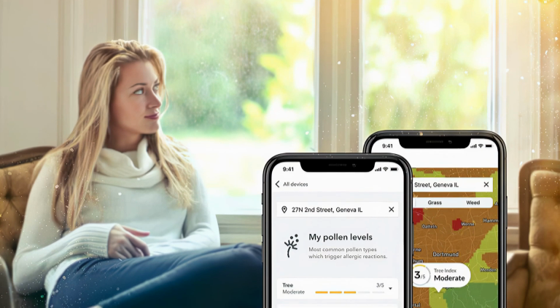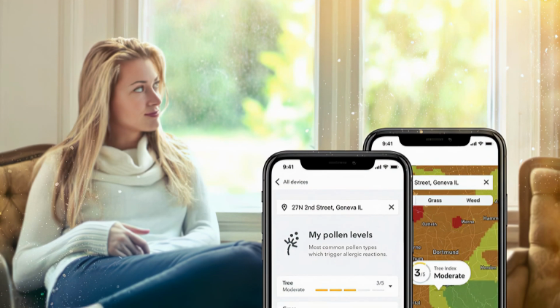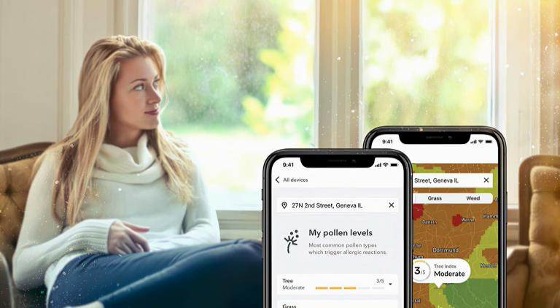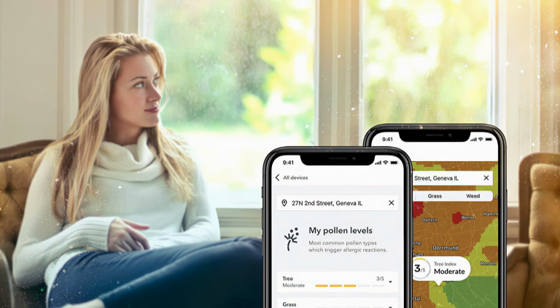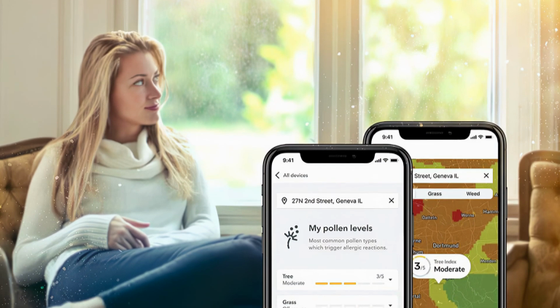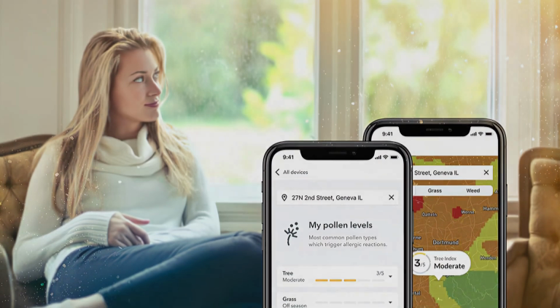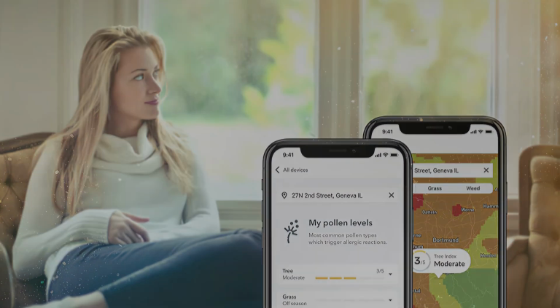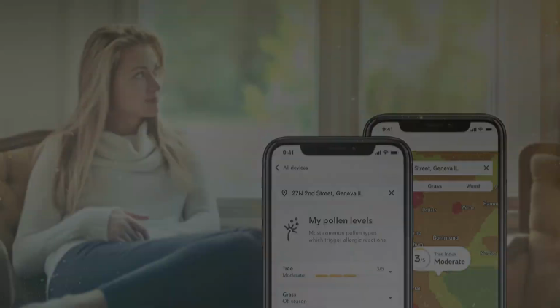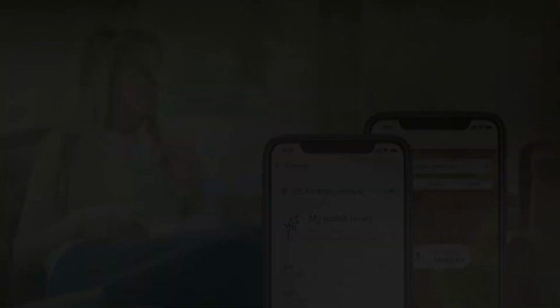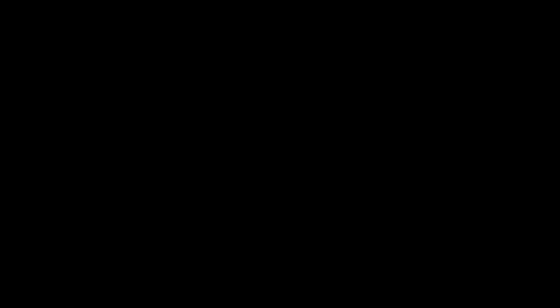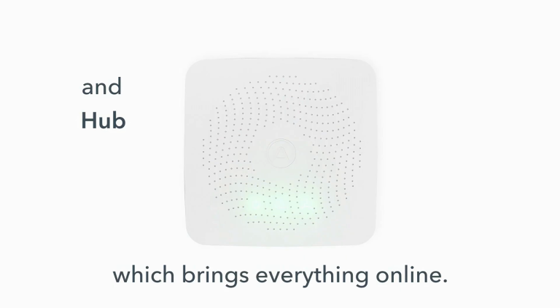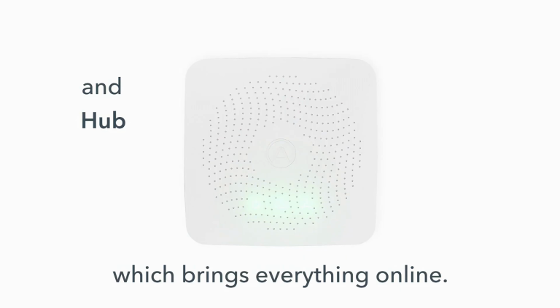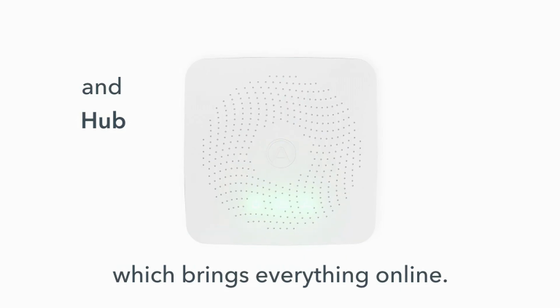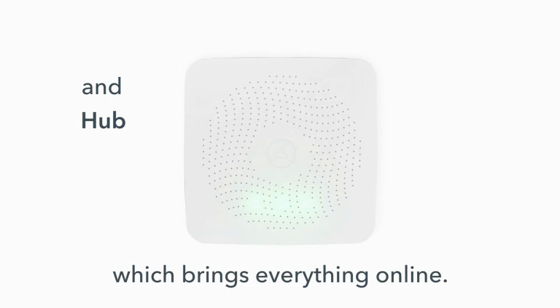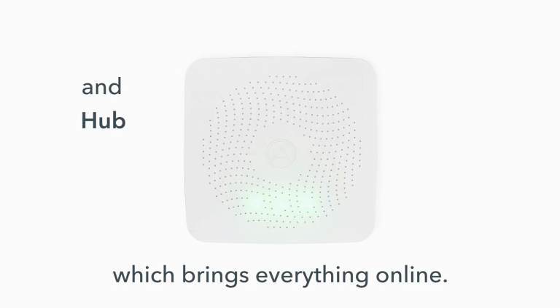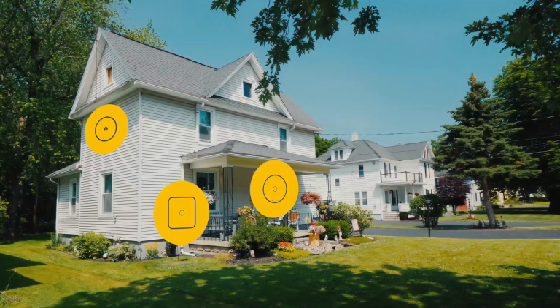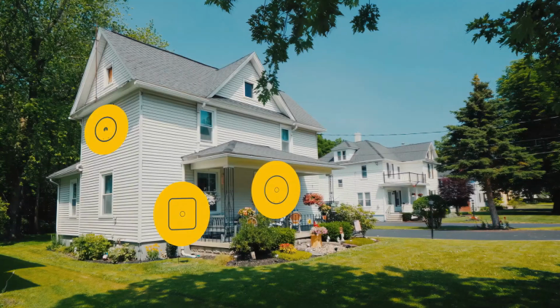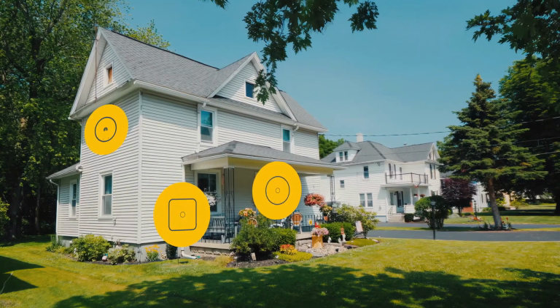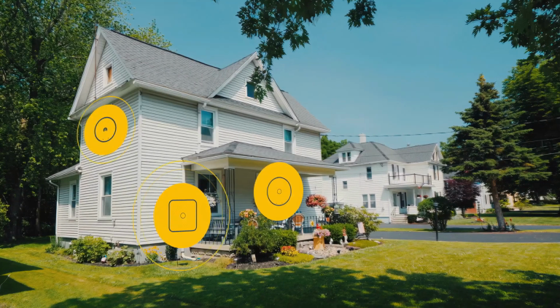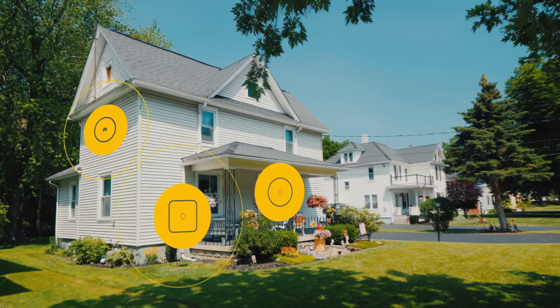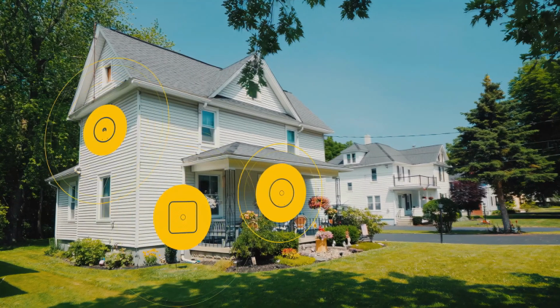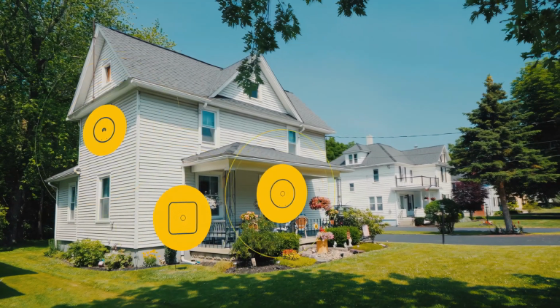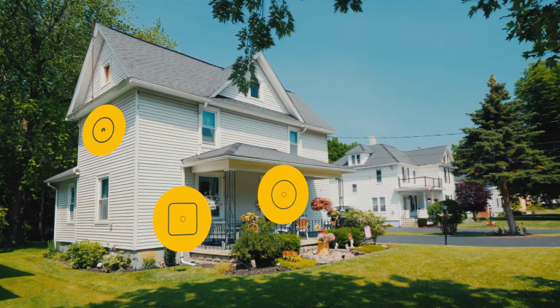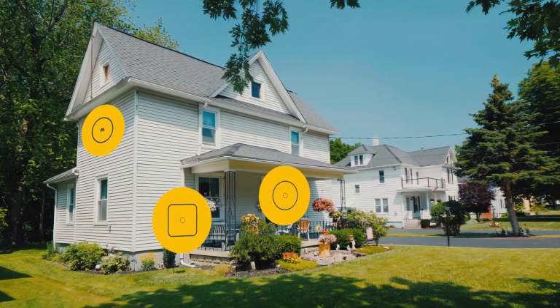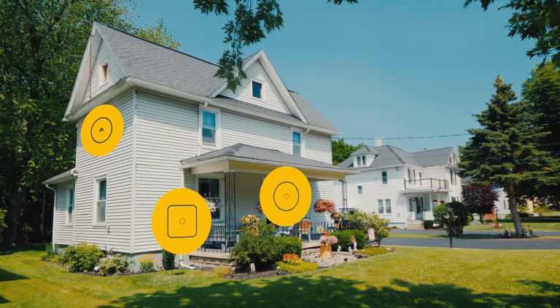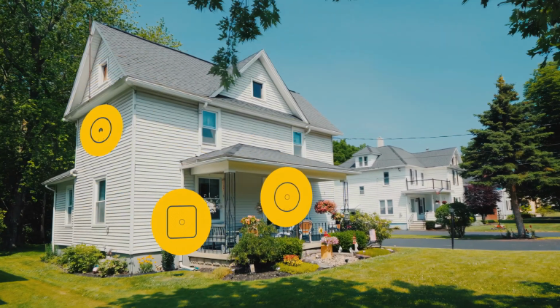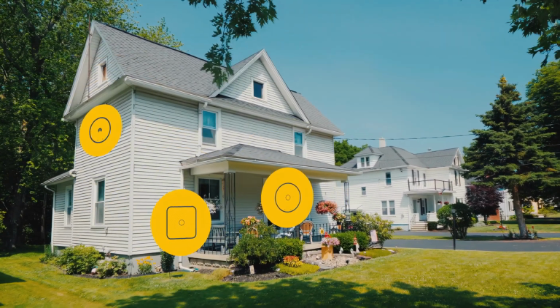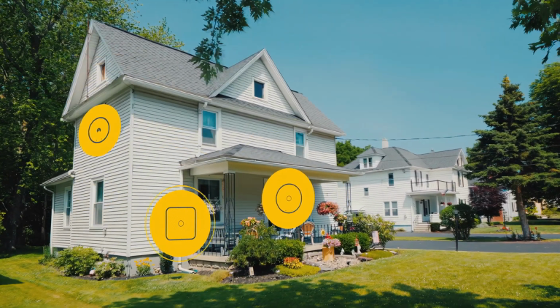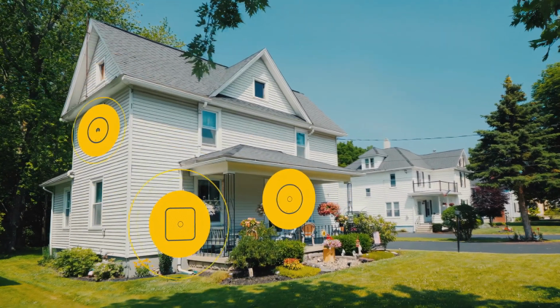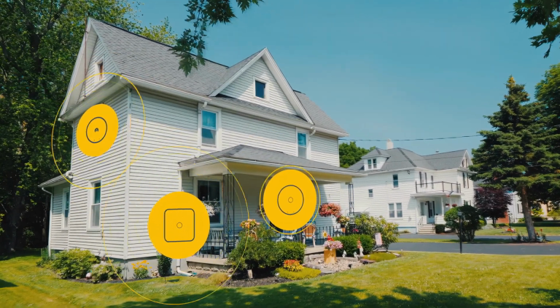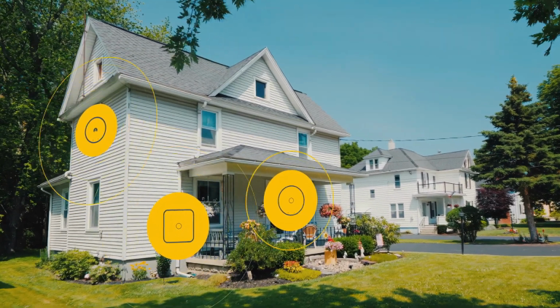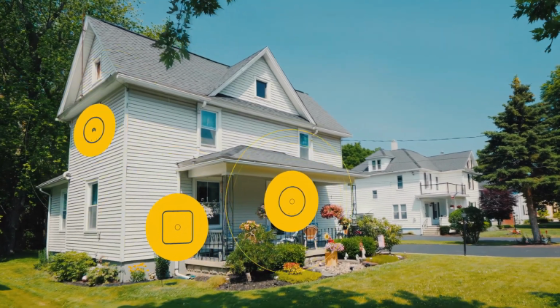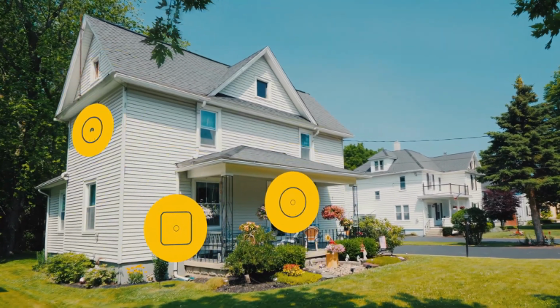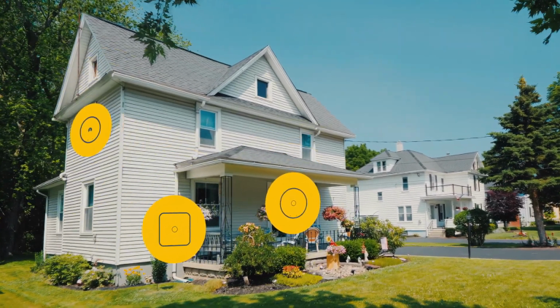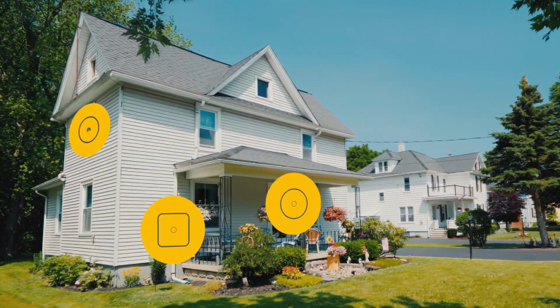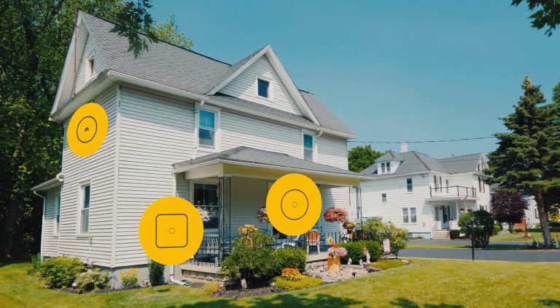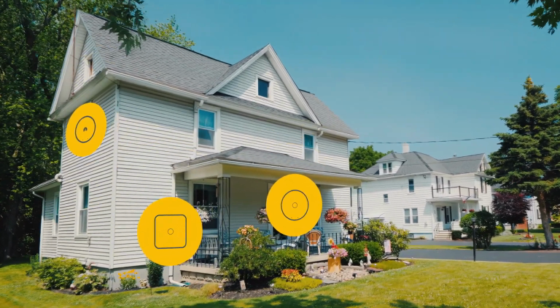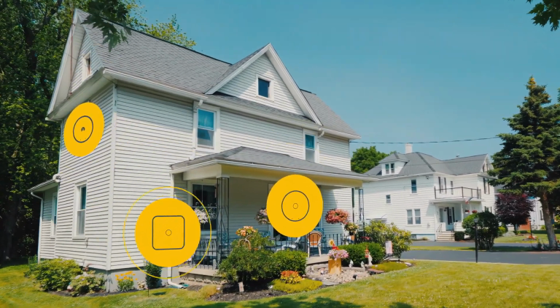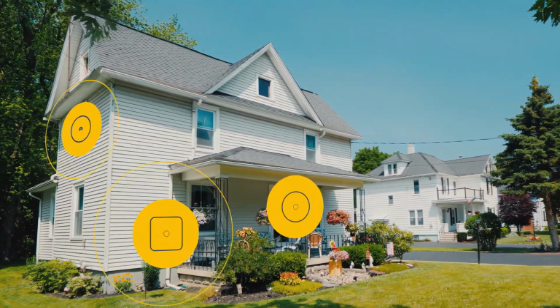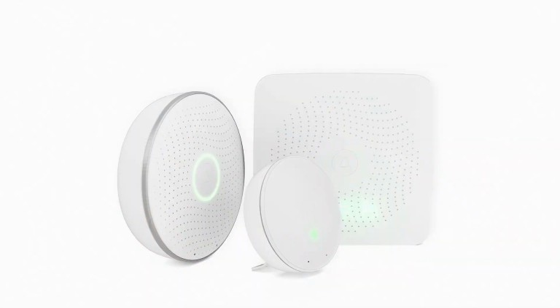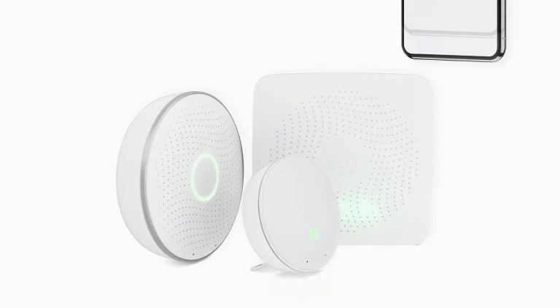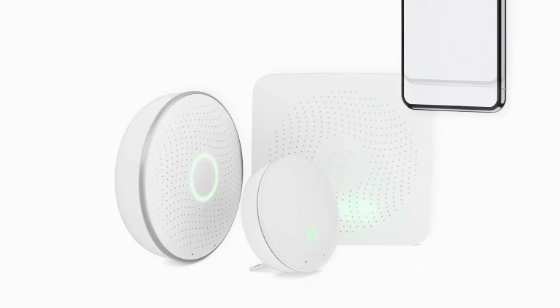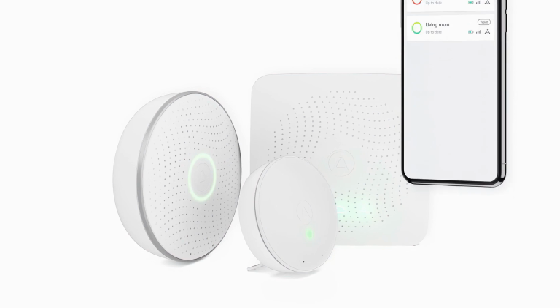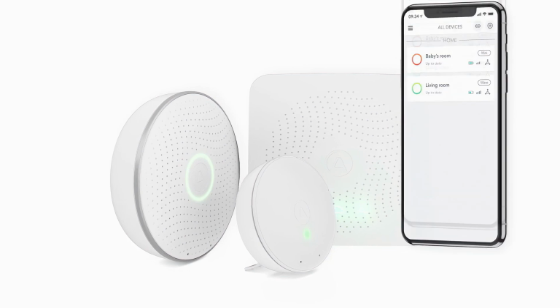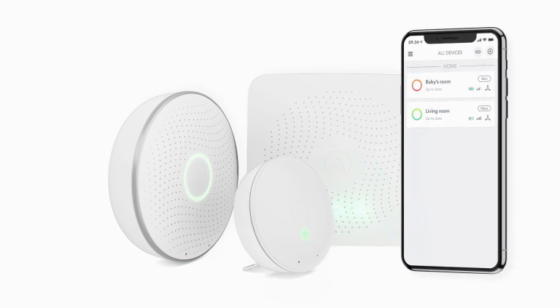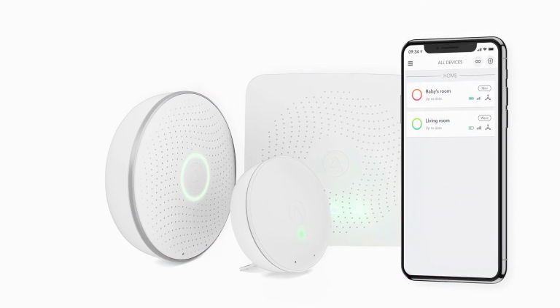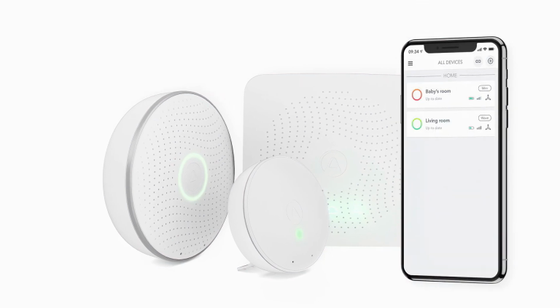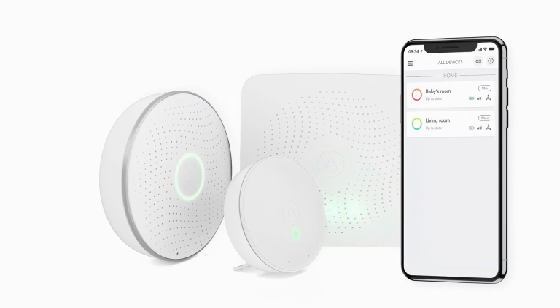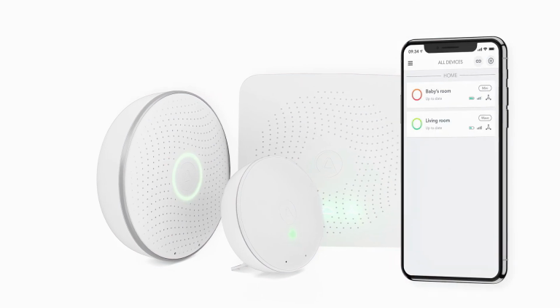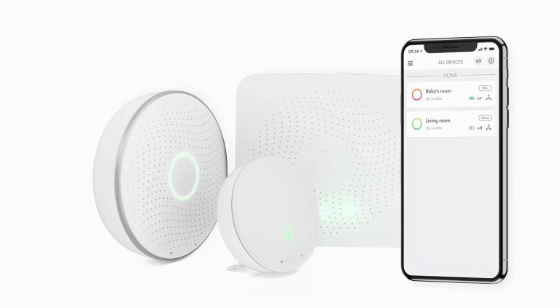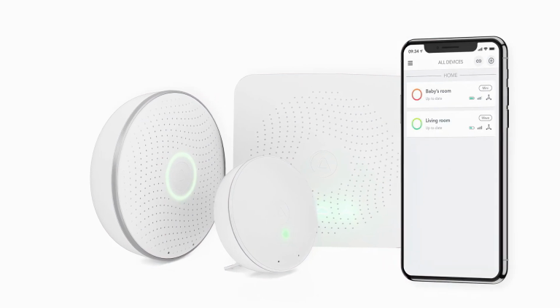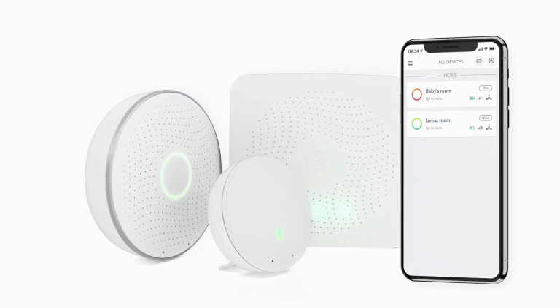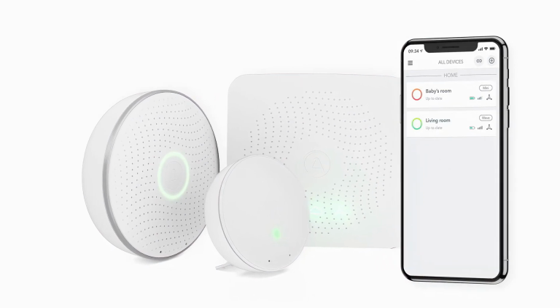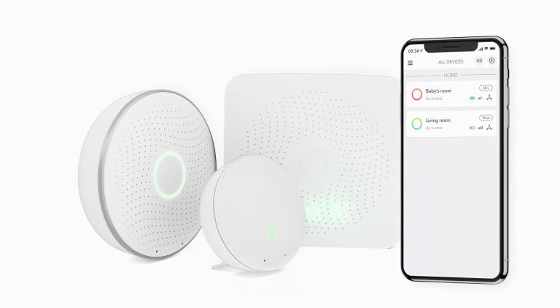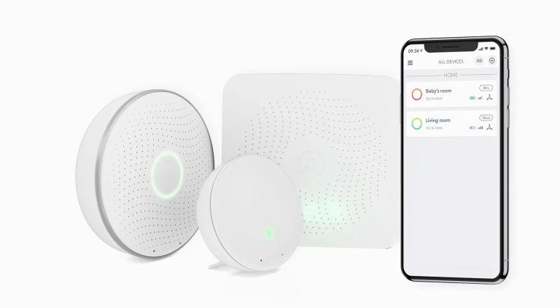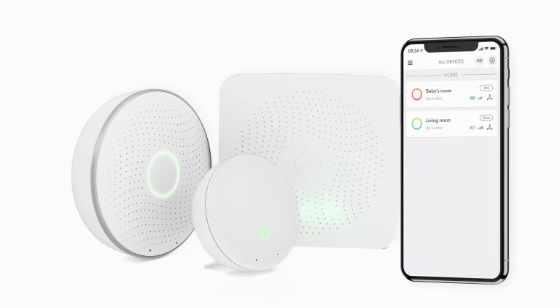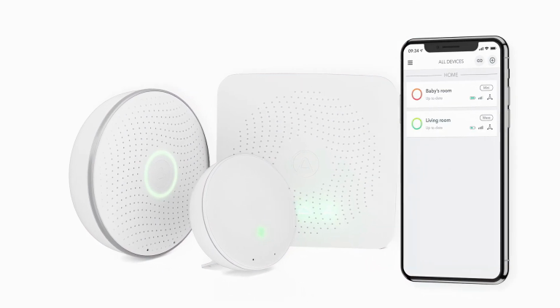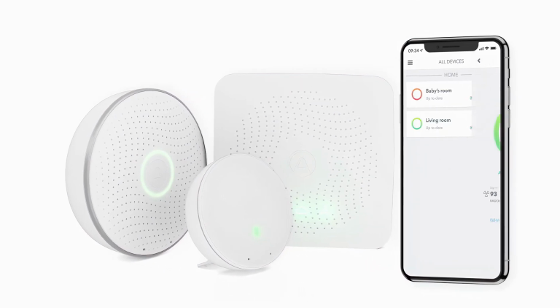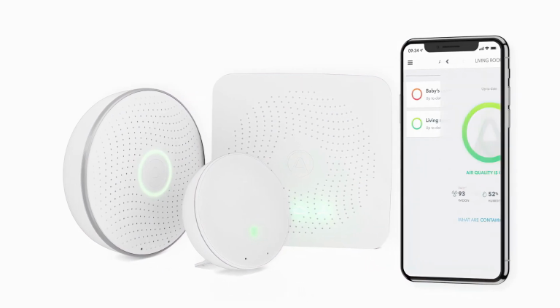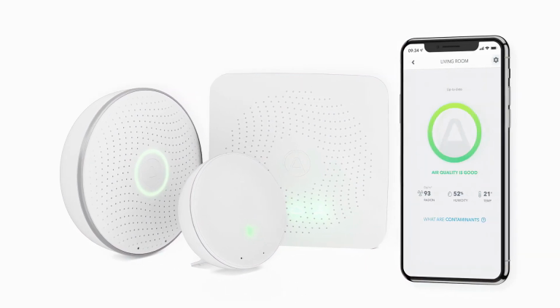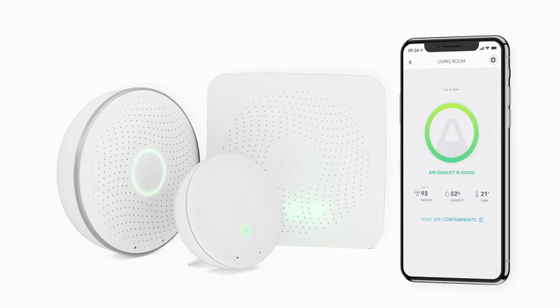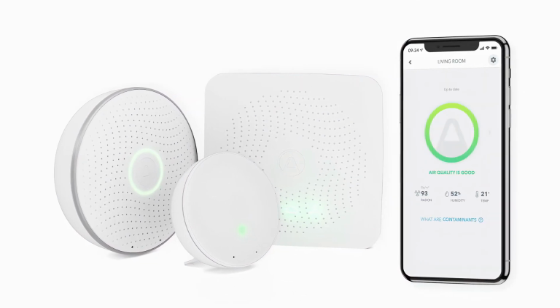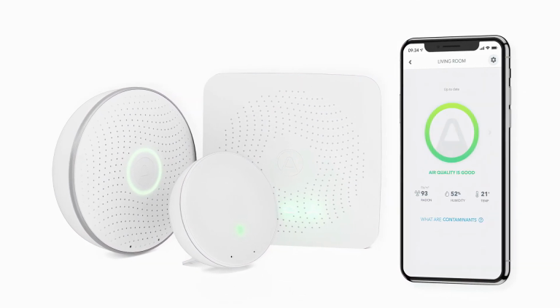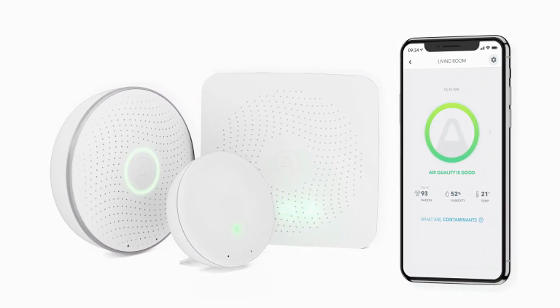Overall, when it comes to features, quality, and value, the AirThings 4200 House Kit is an excellent choice.